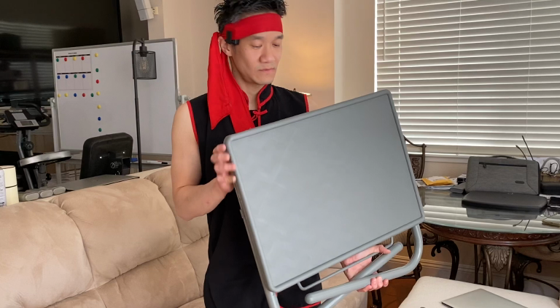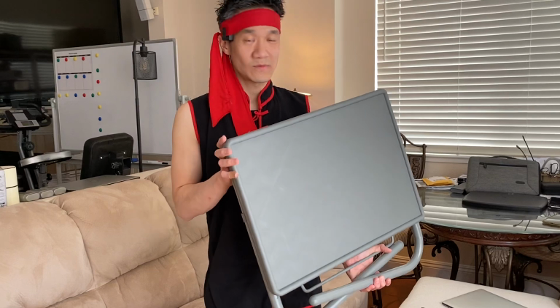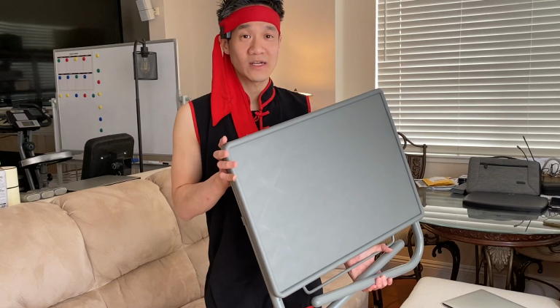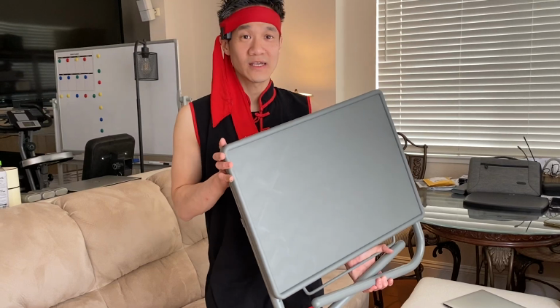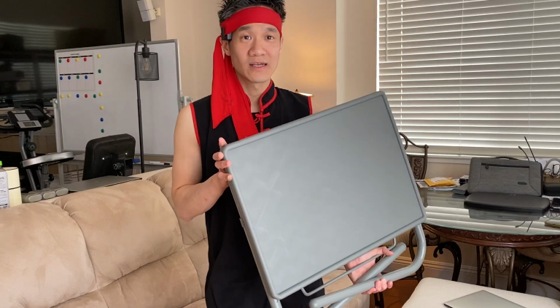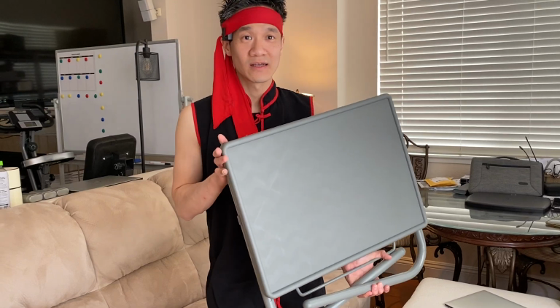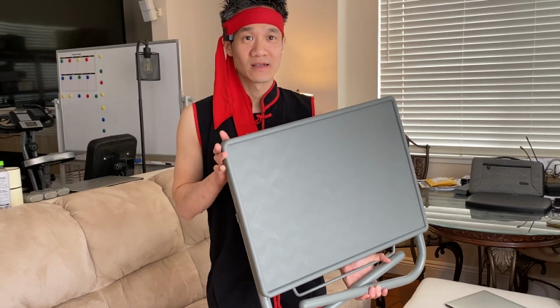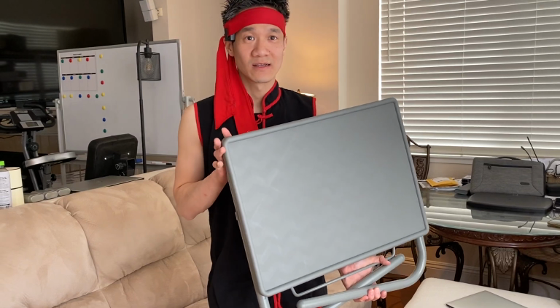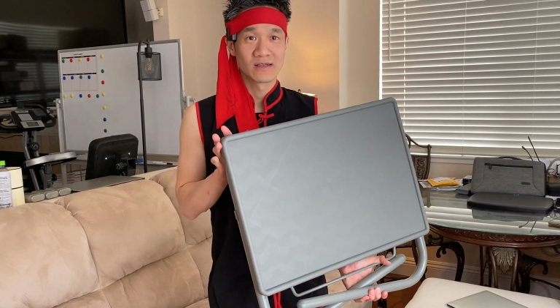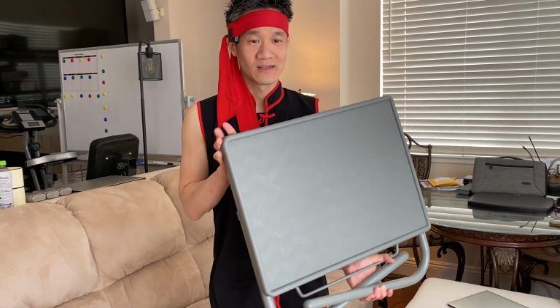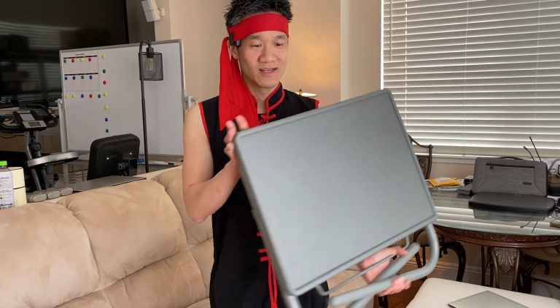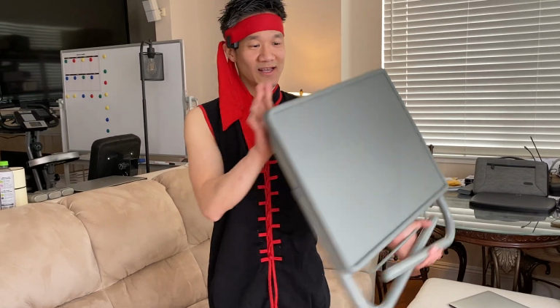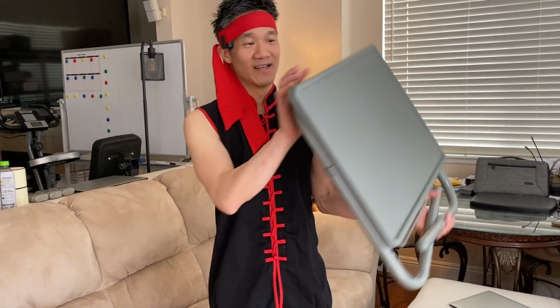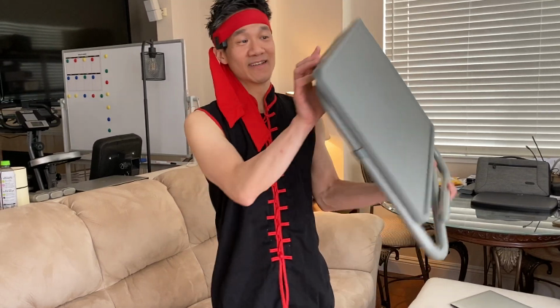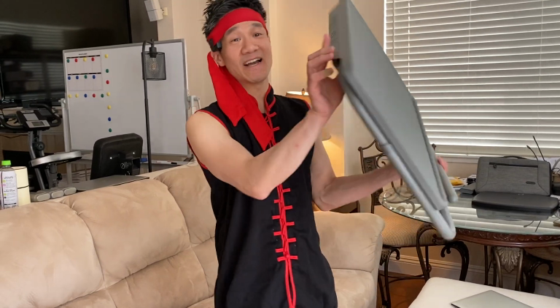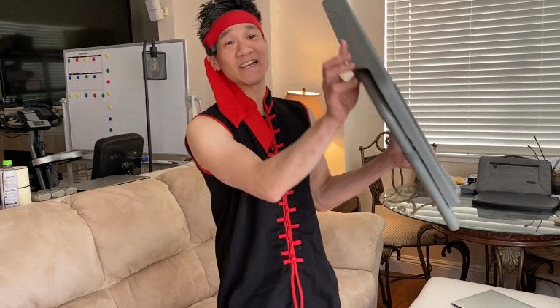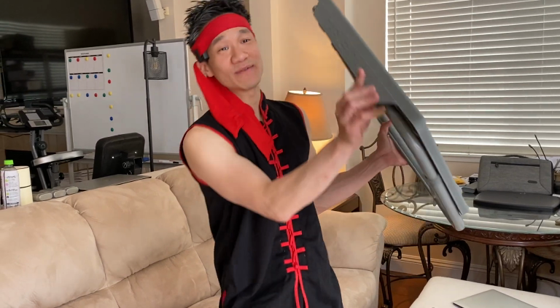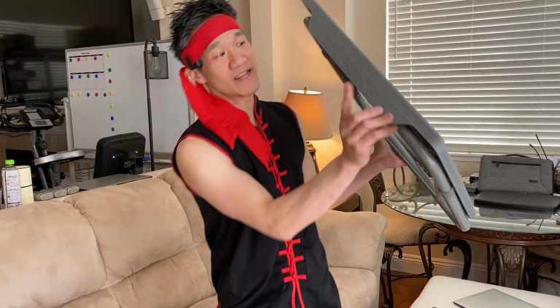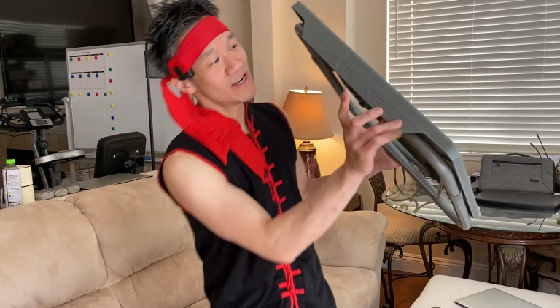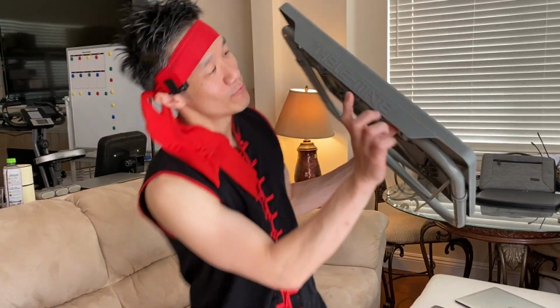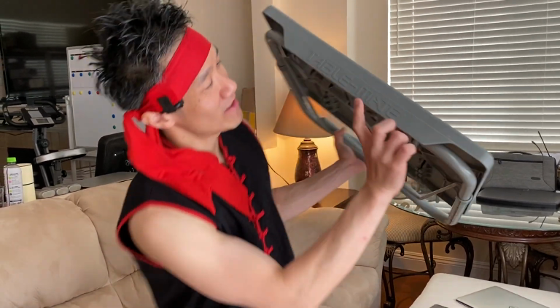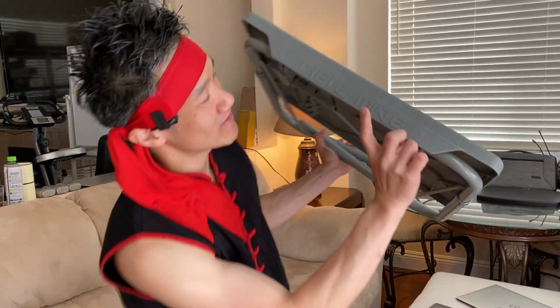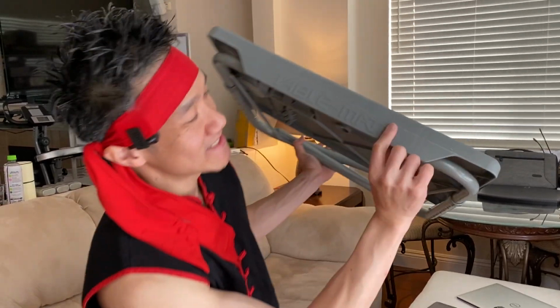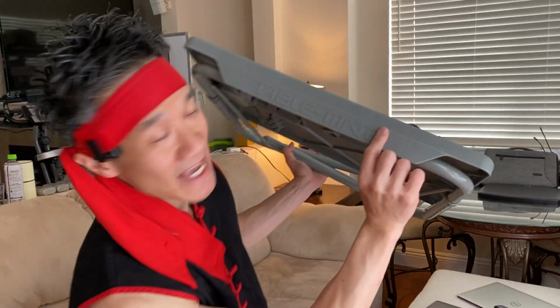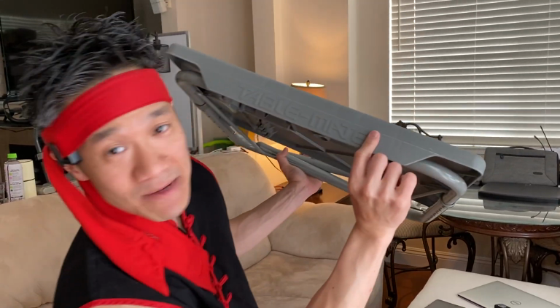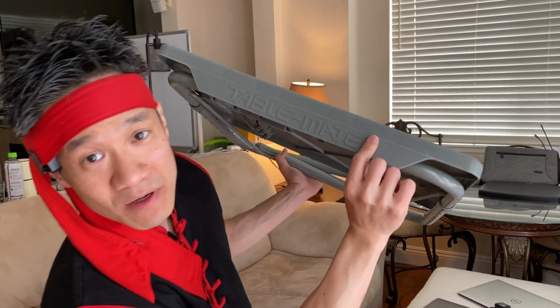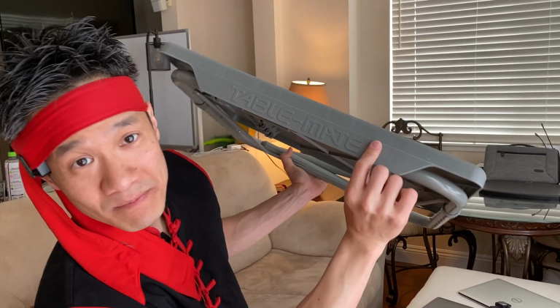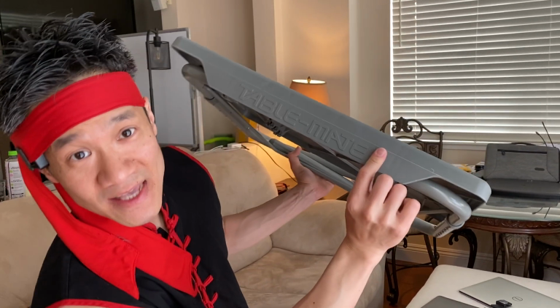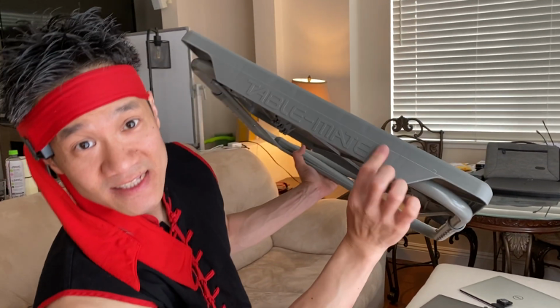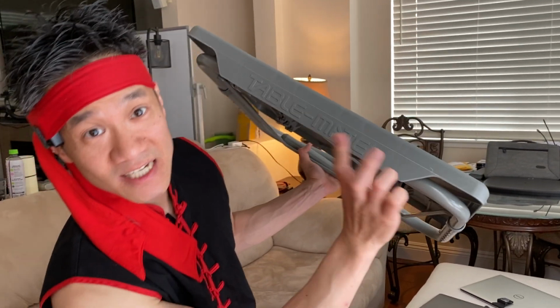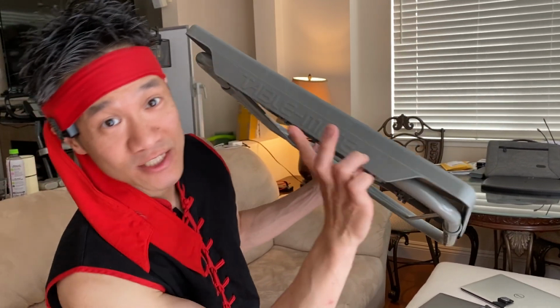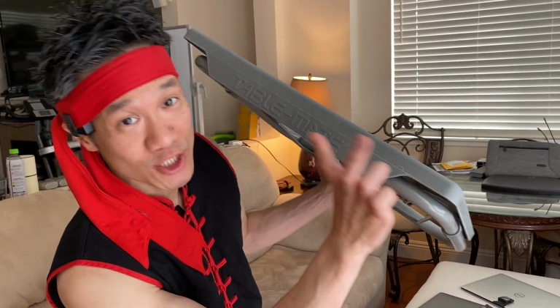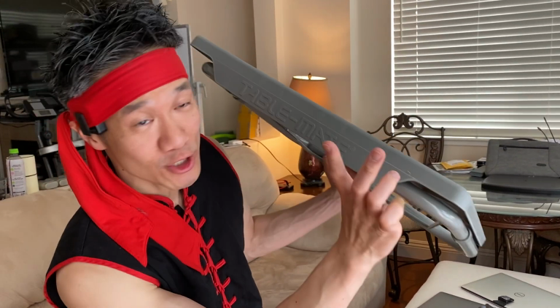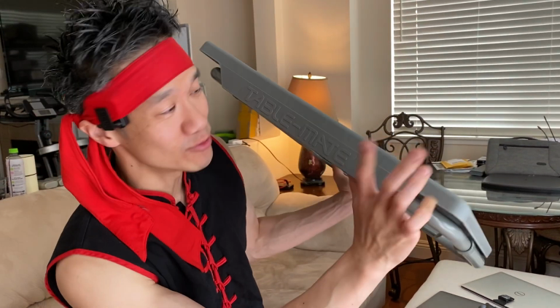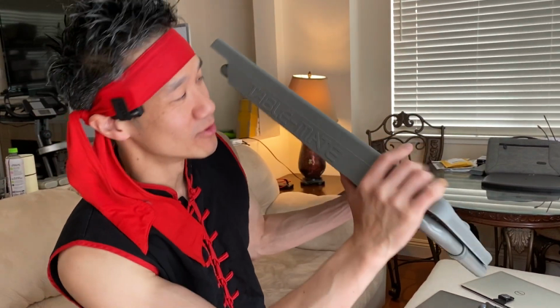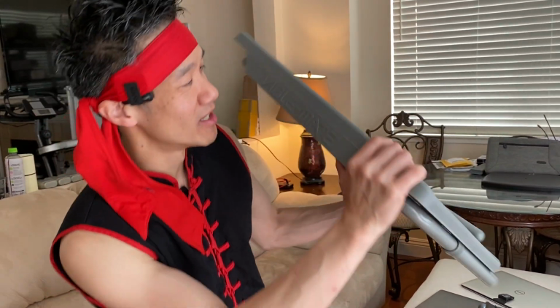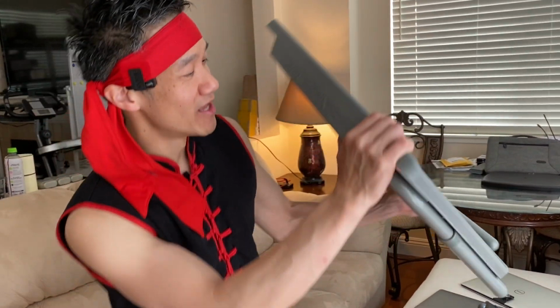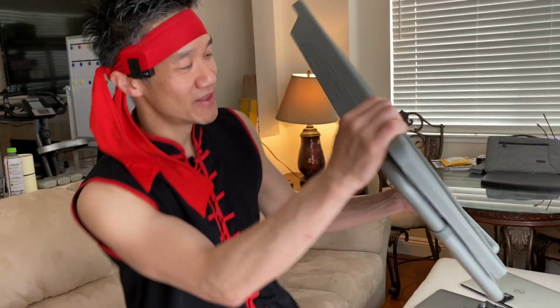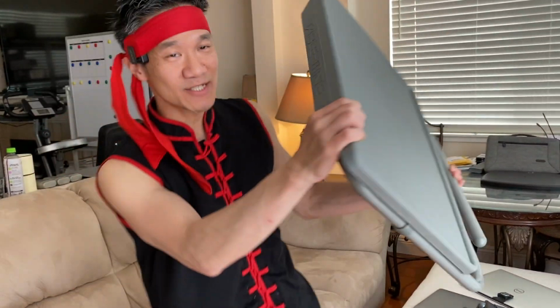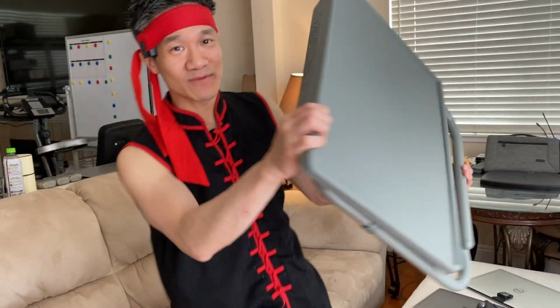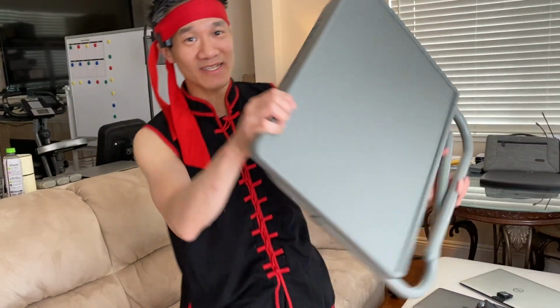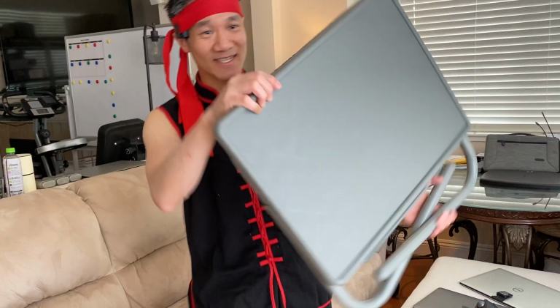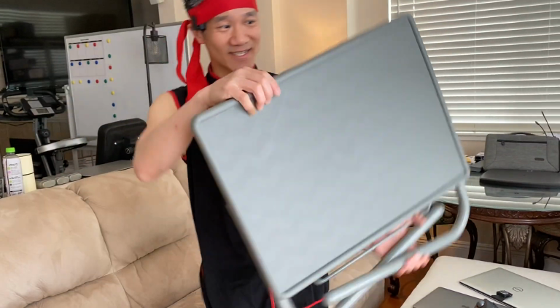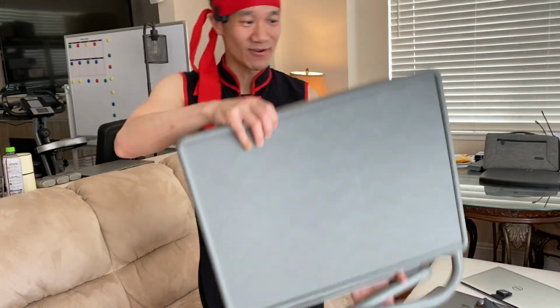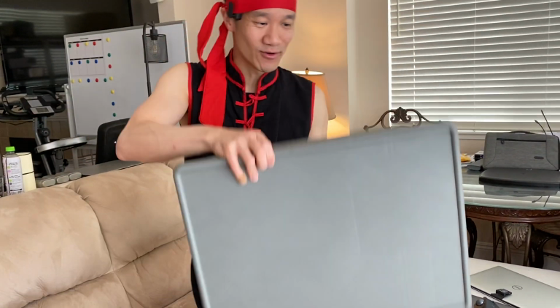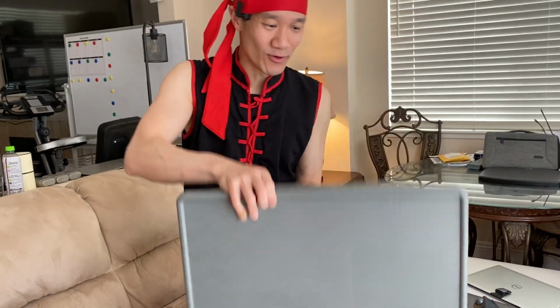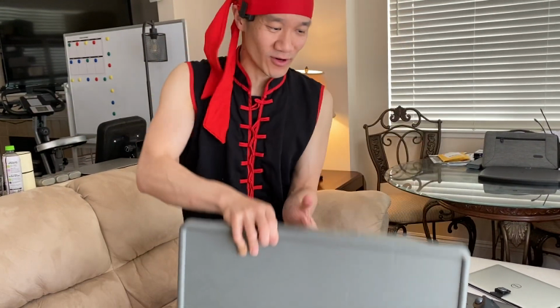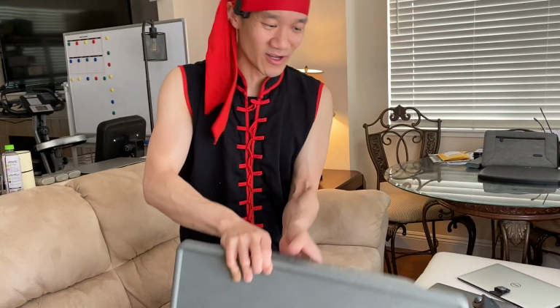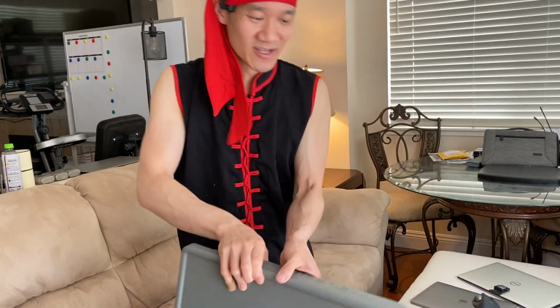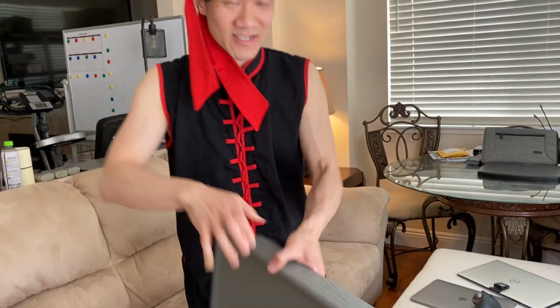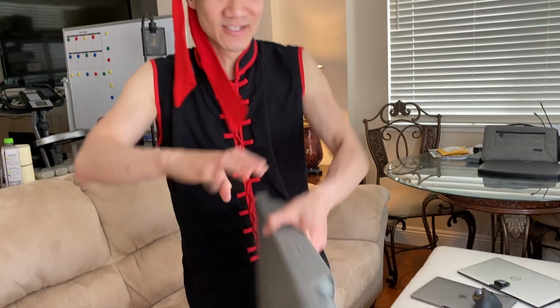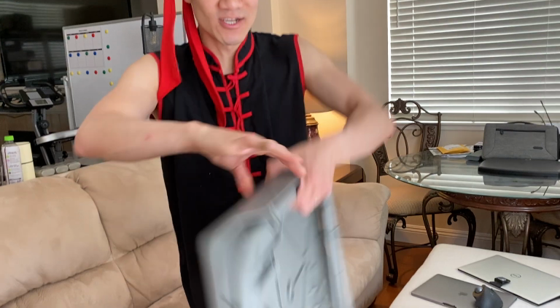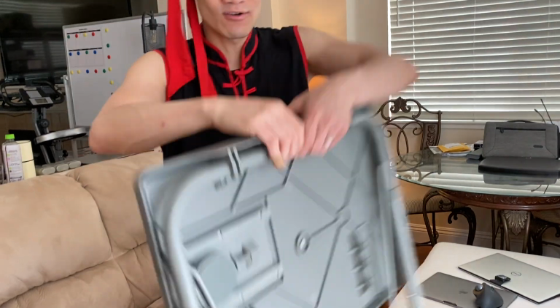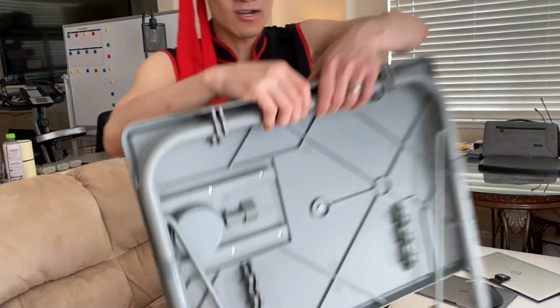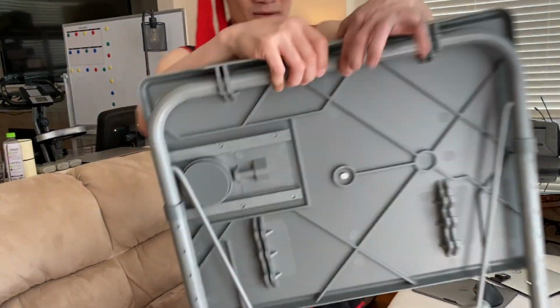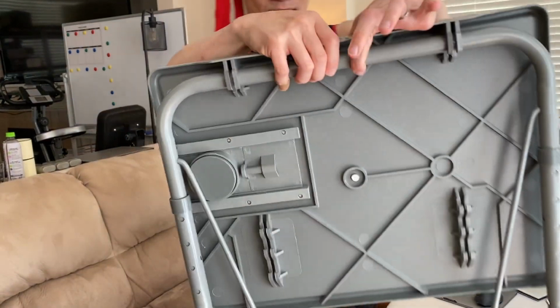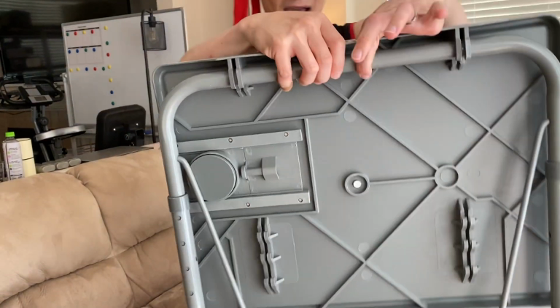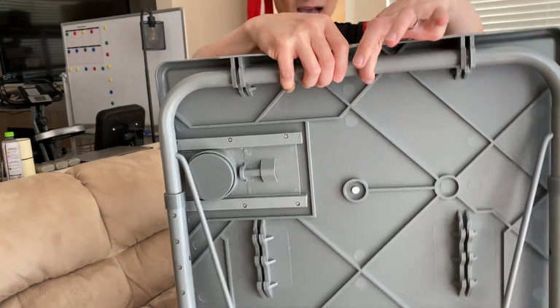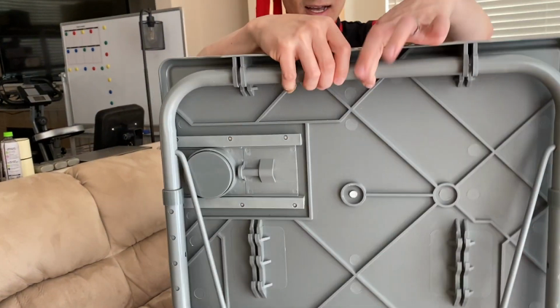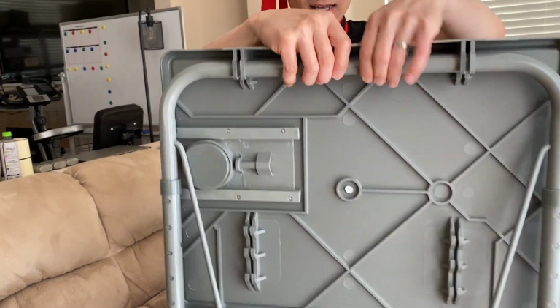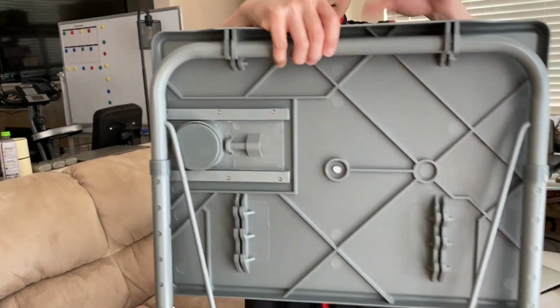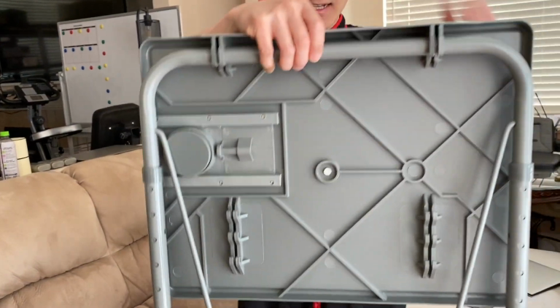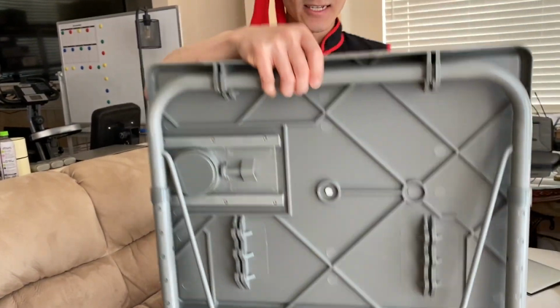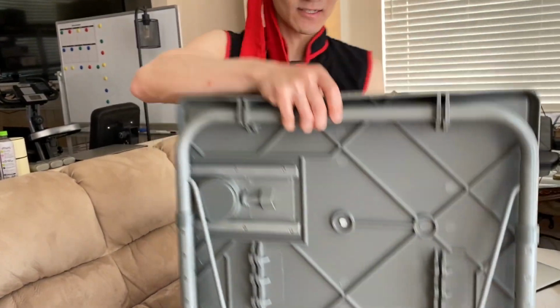Ready? Guys, right here, we have the Table Mate 2. This one is so cool. So compact. Look at this.